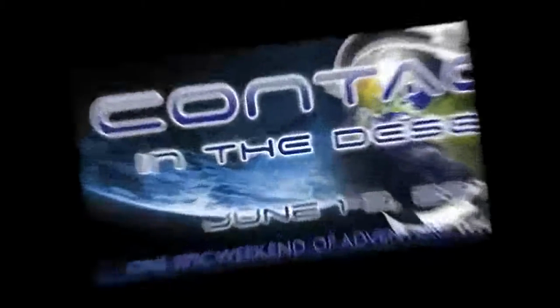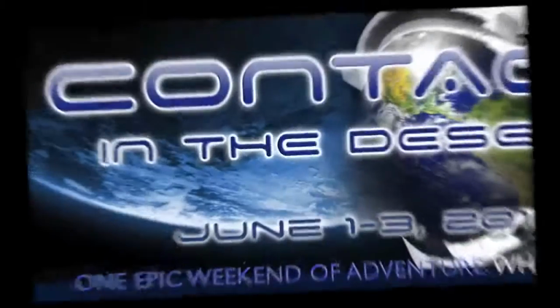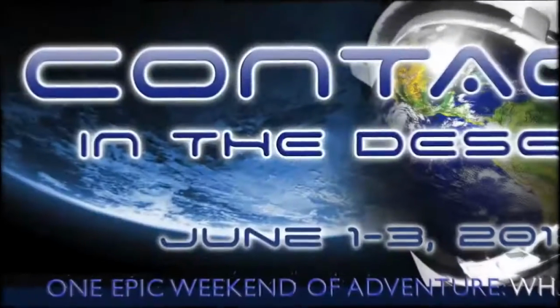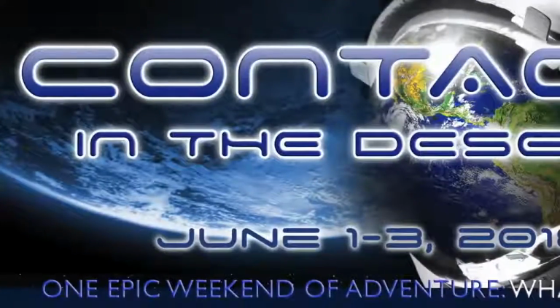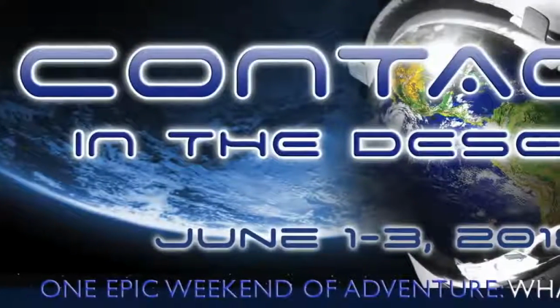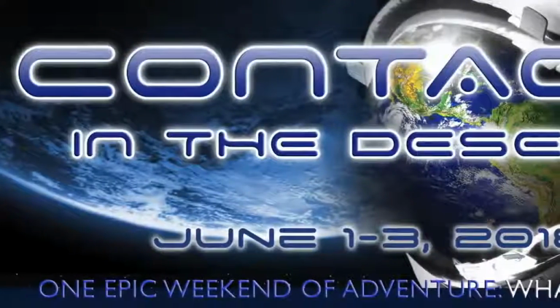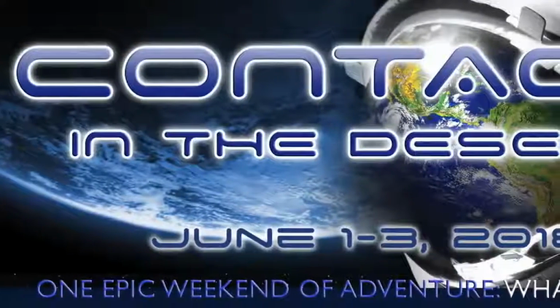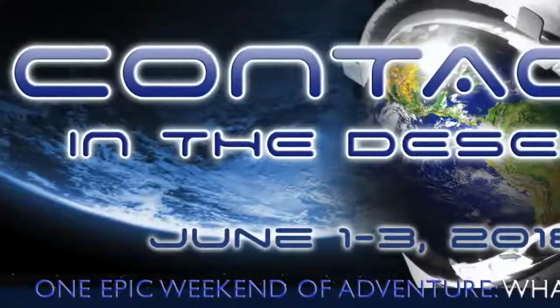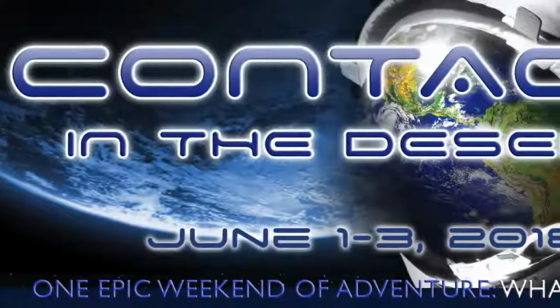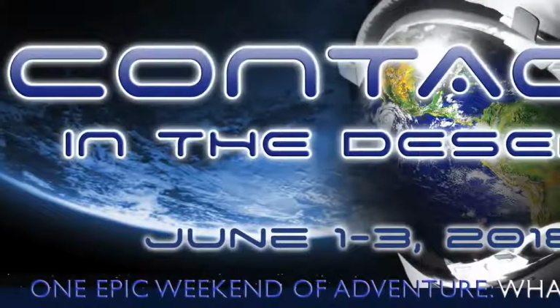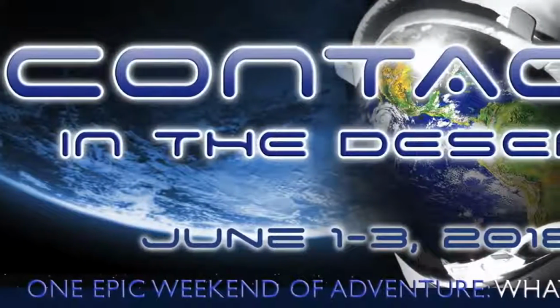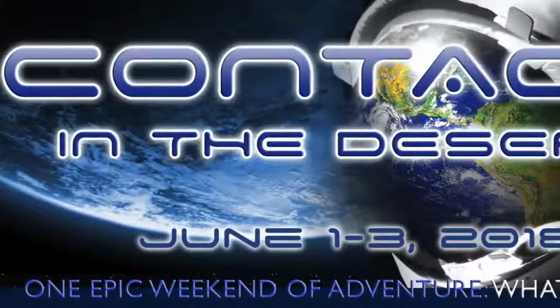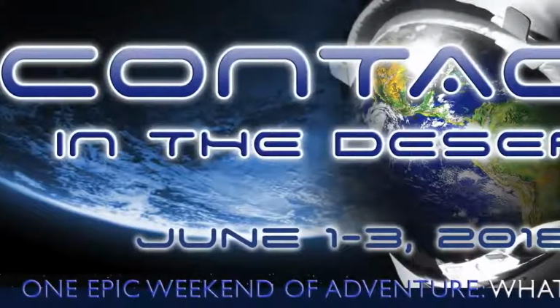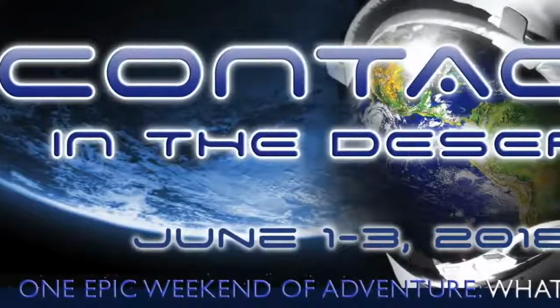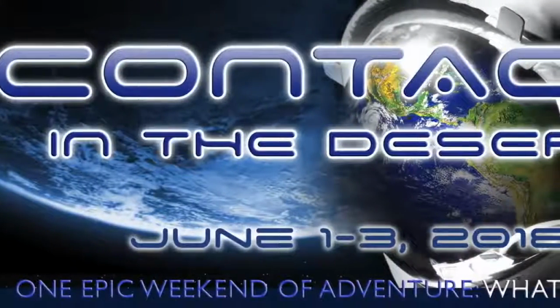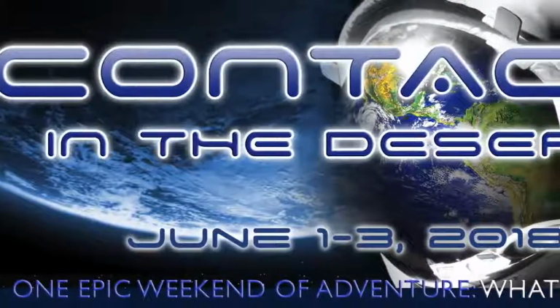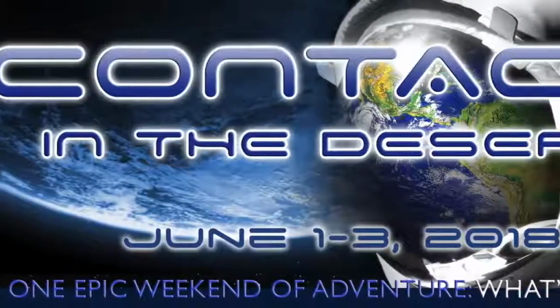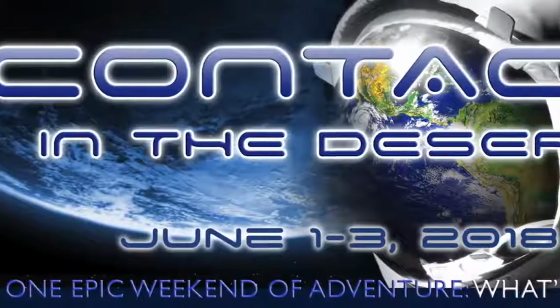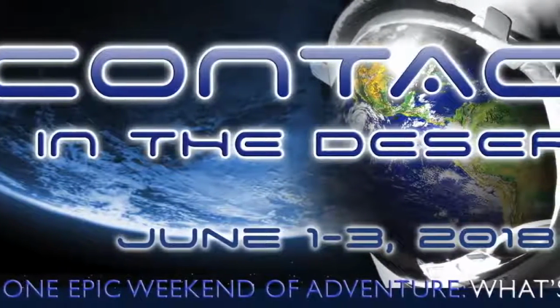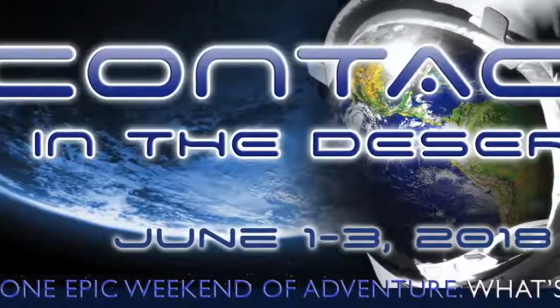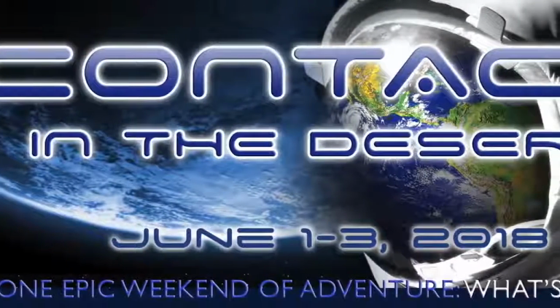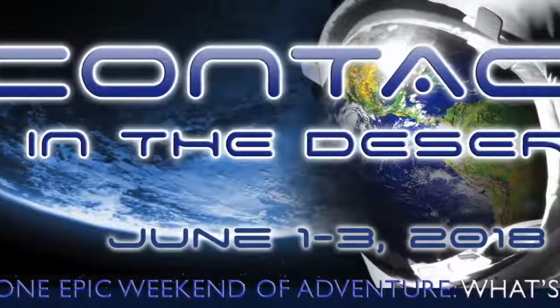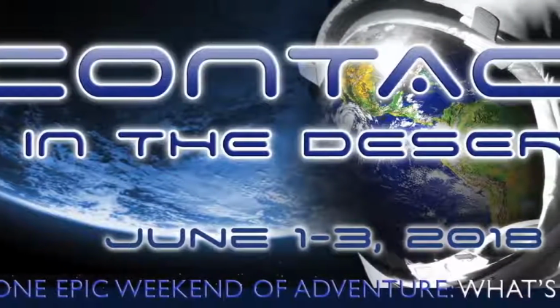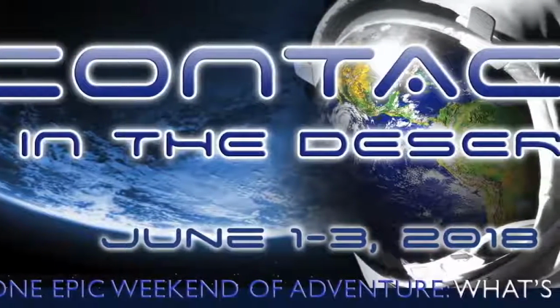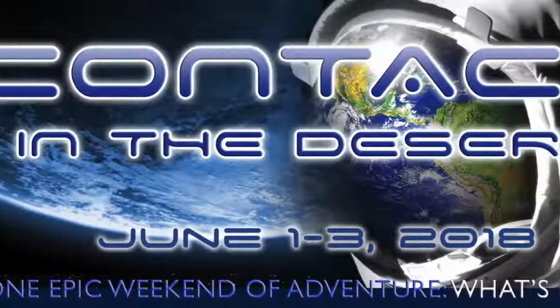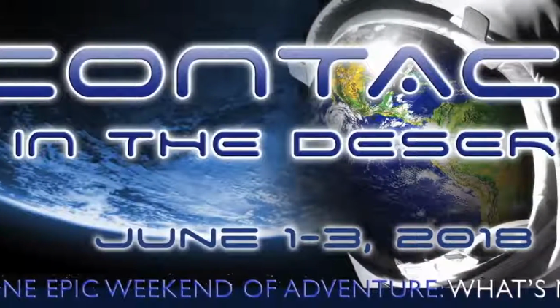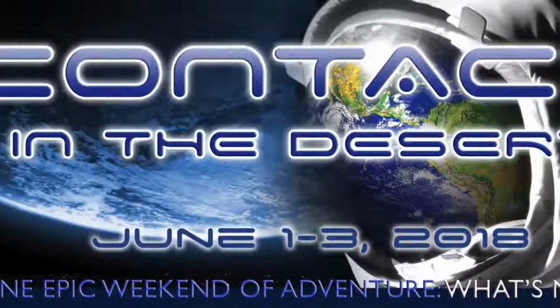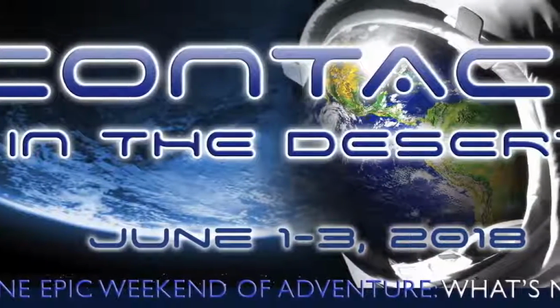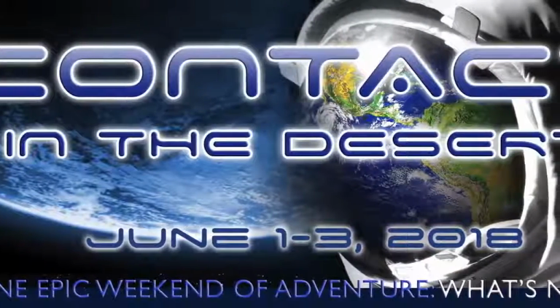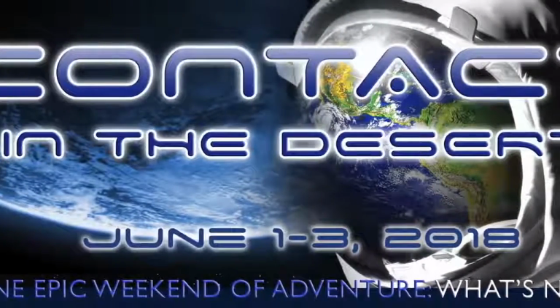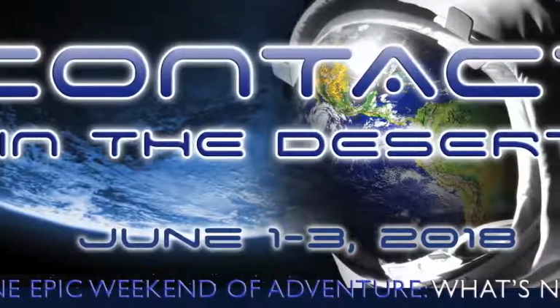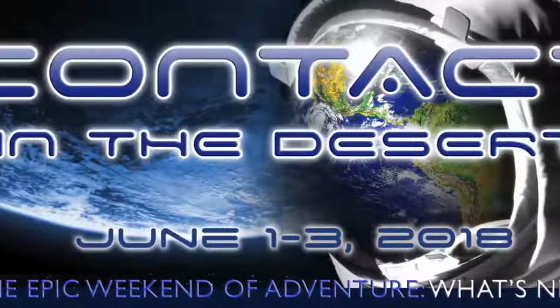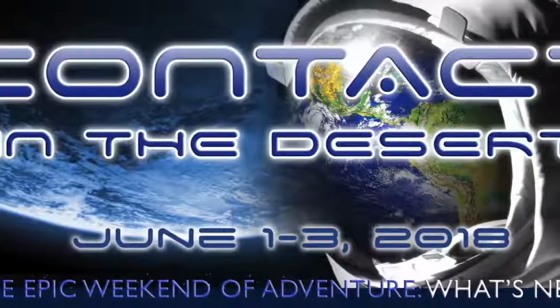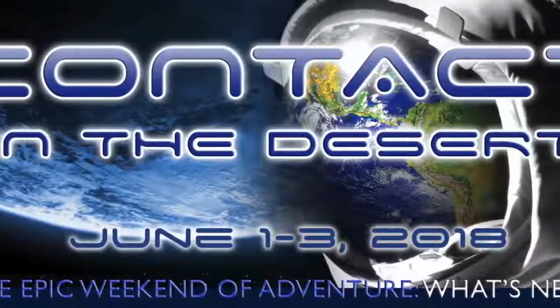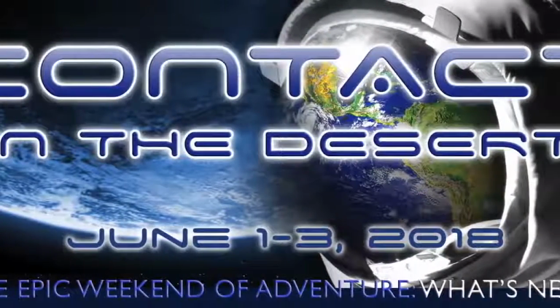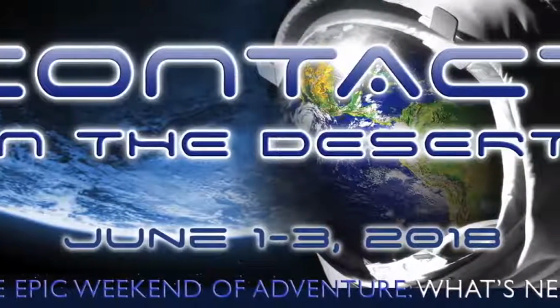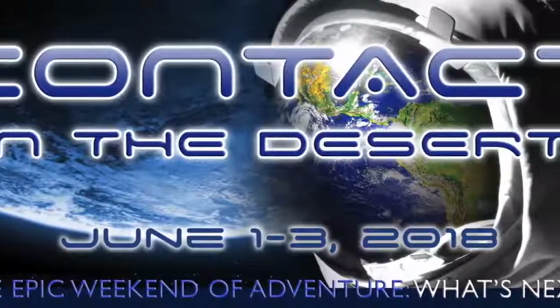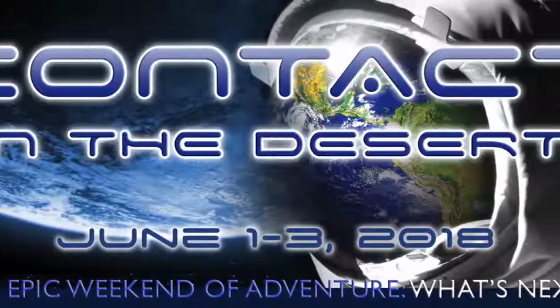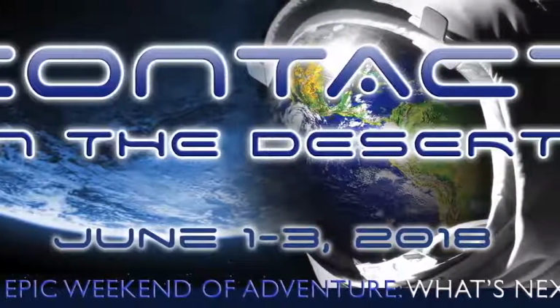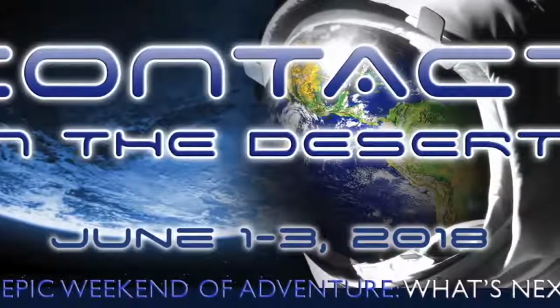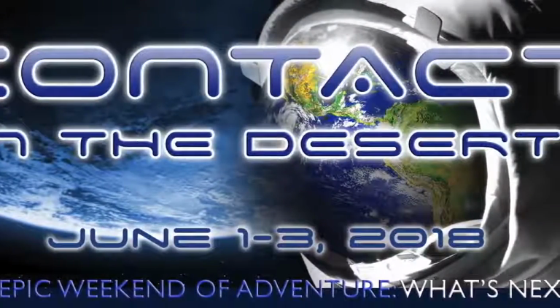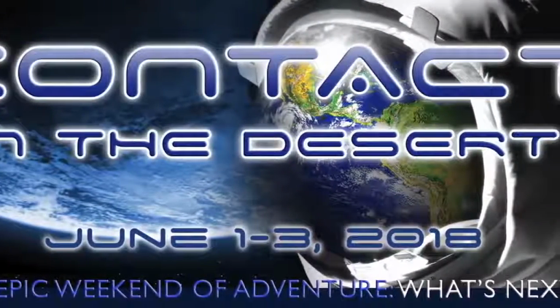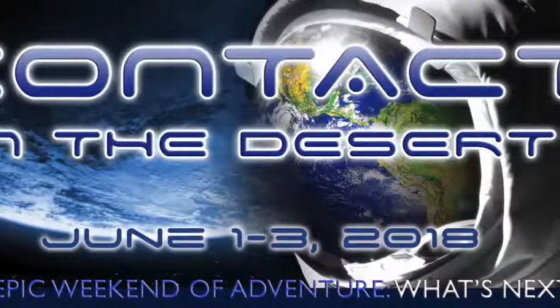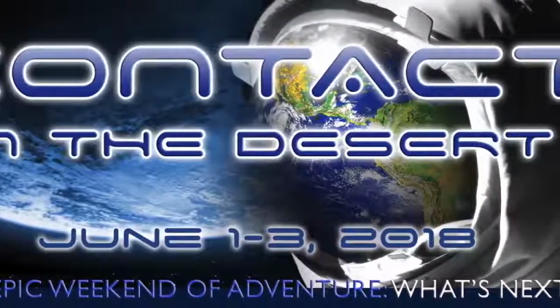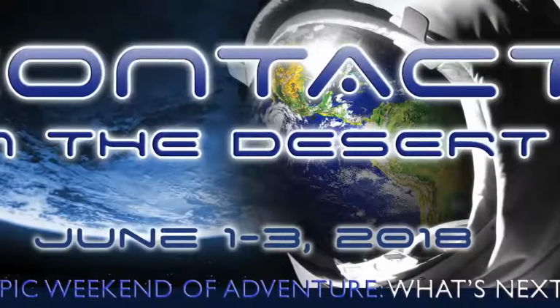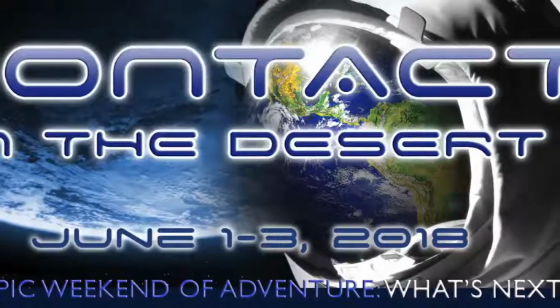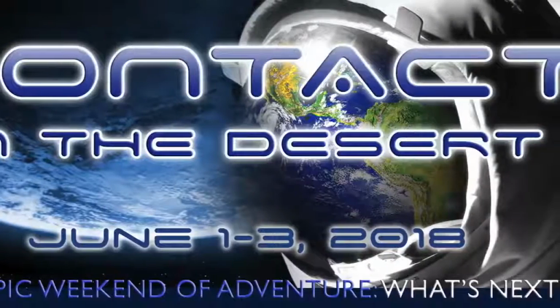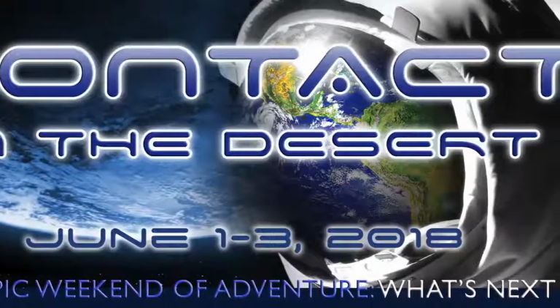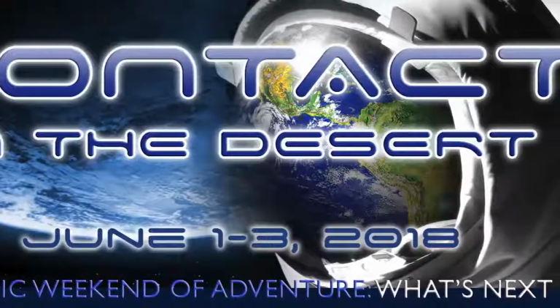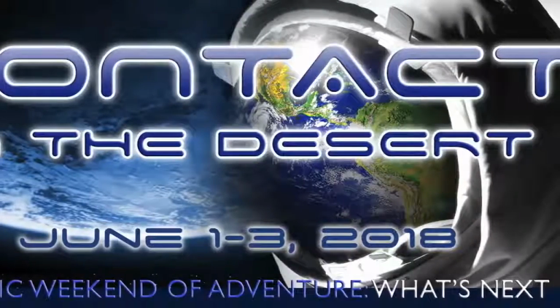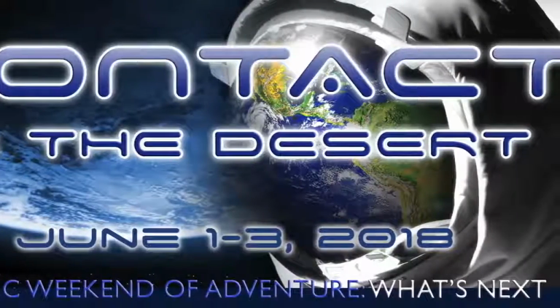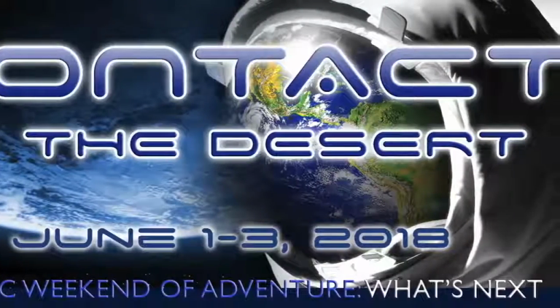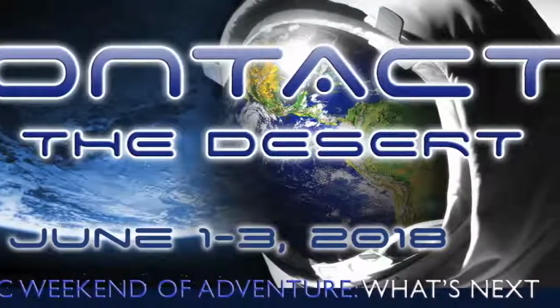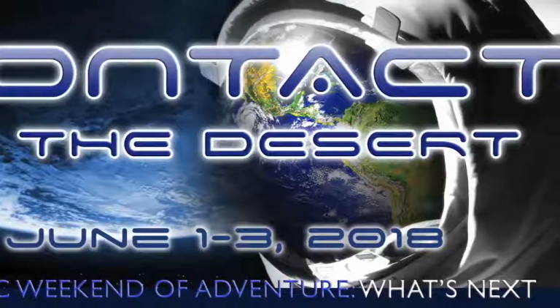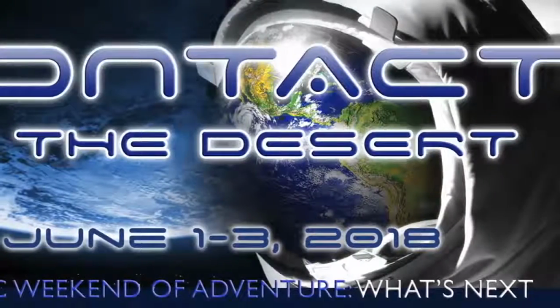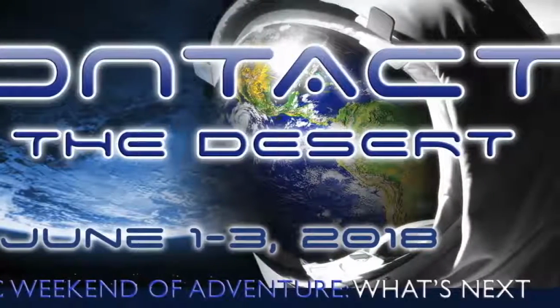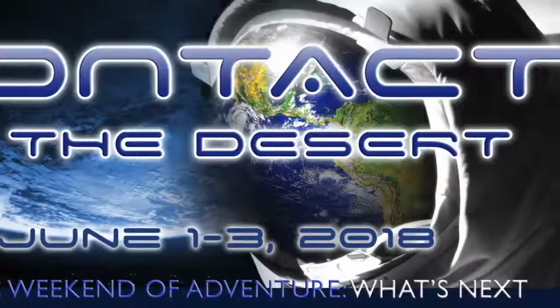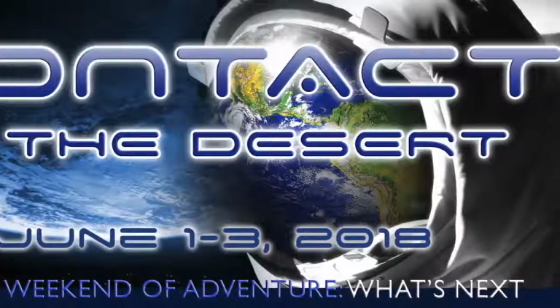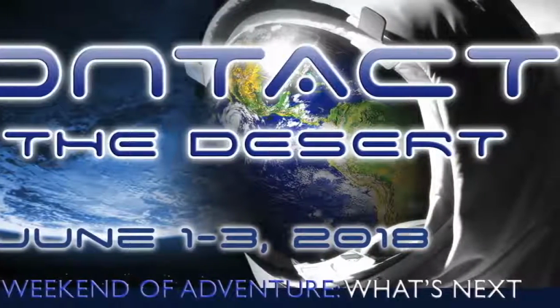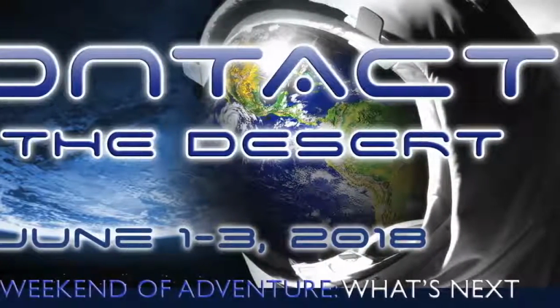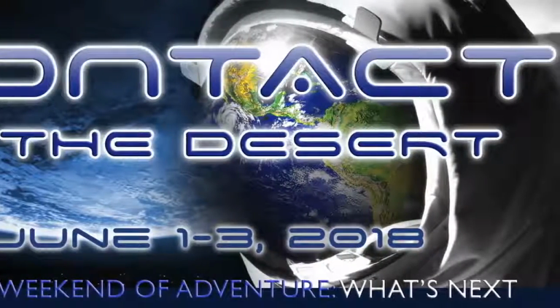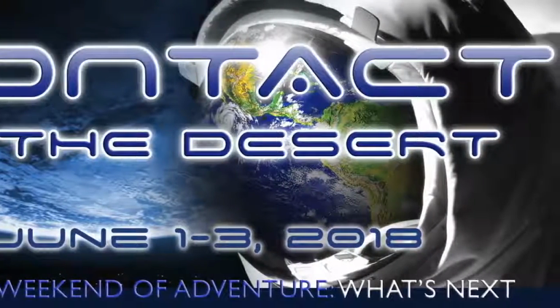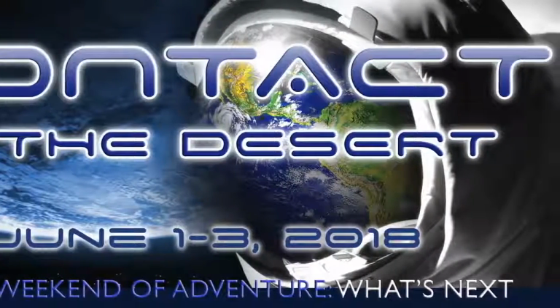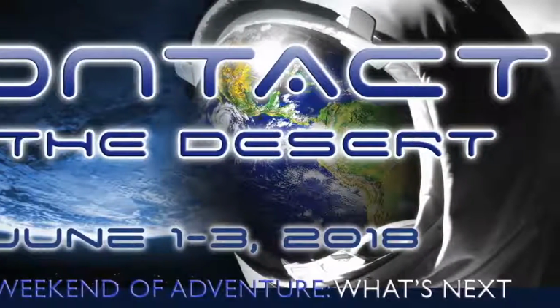Please join me, Brian Forster, at Contact in the Desert, June 1st to 4th, 2018.